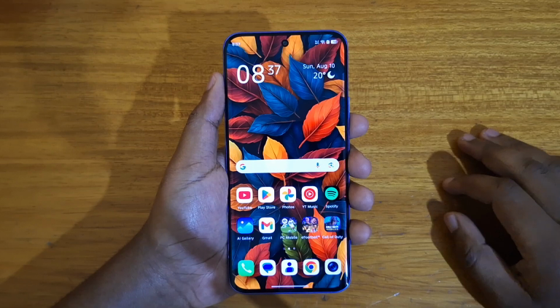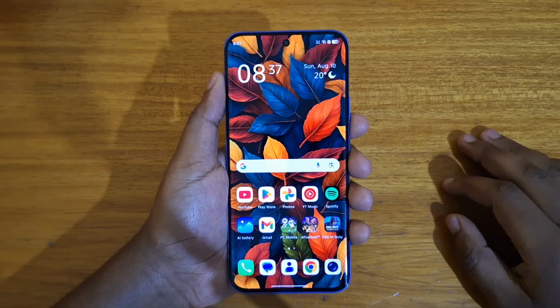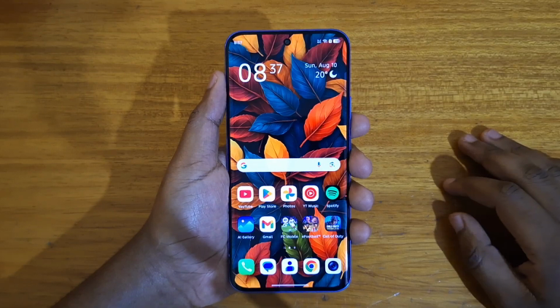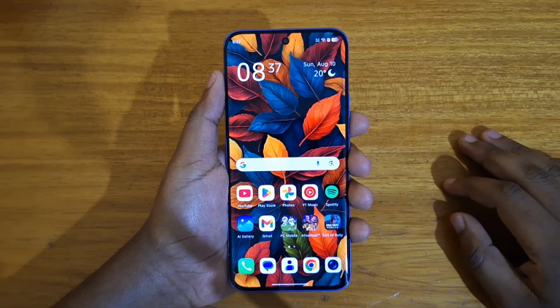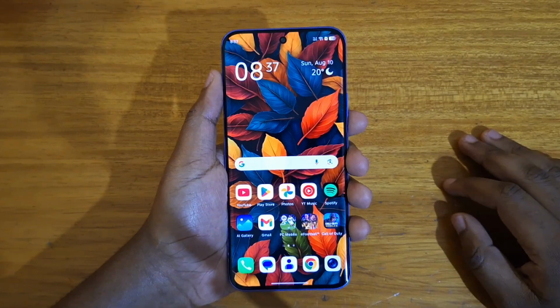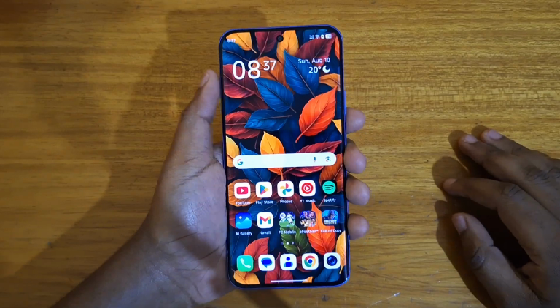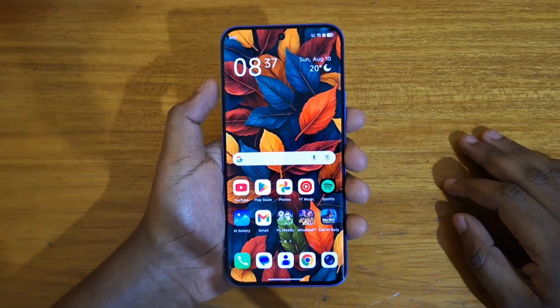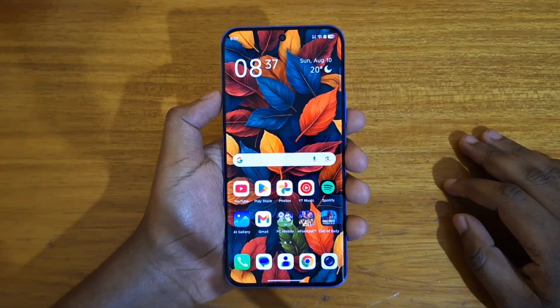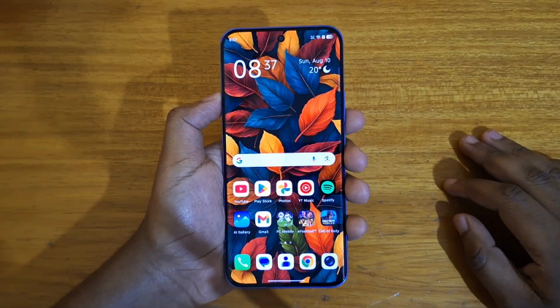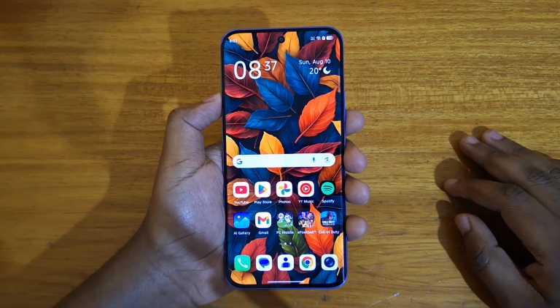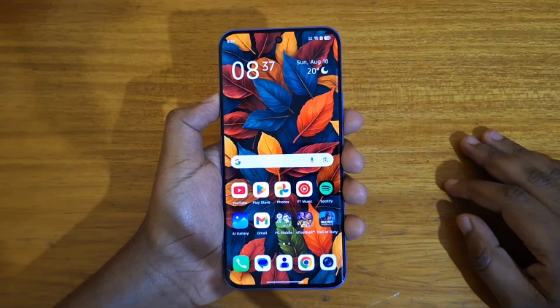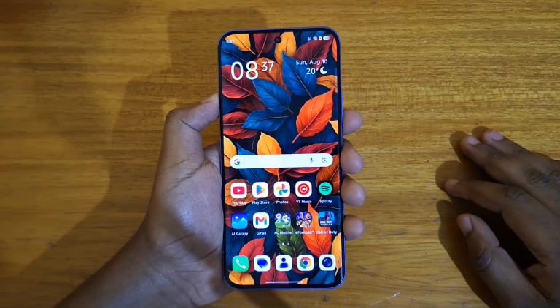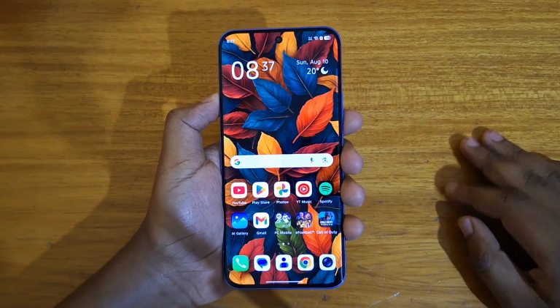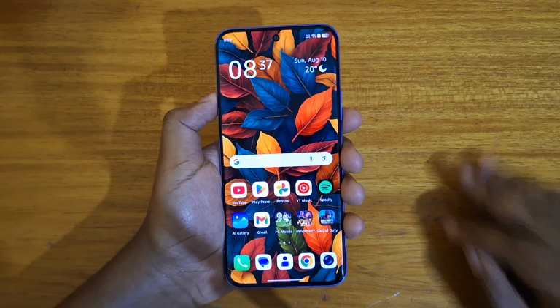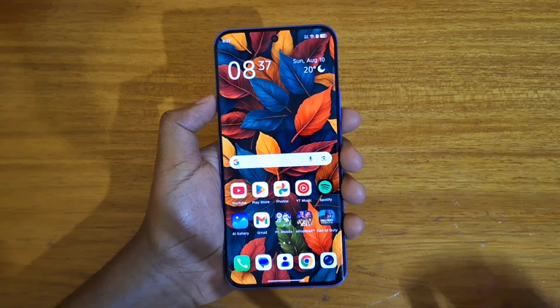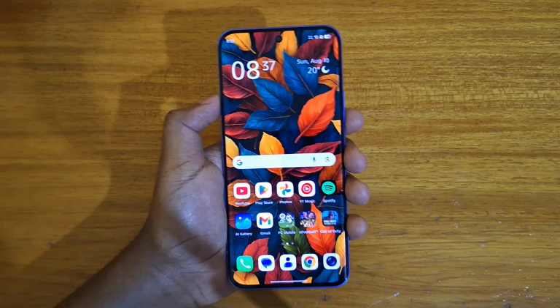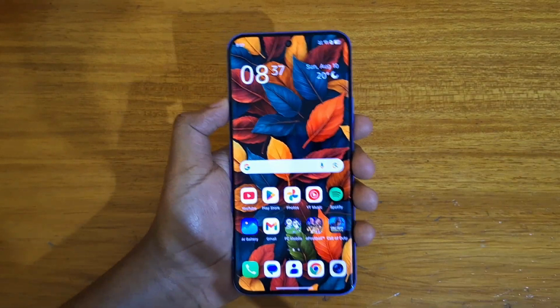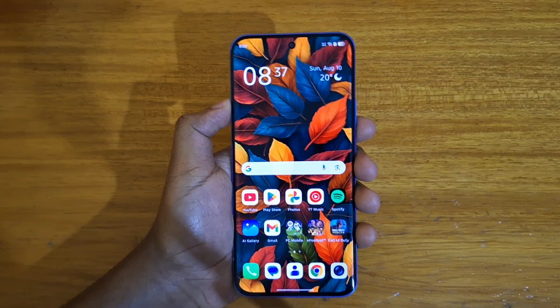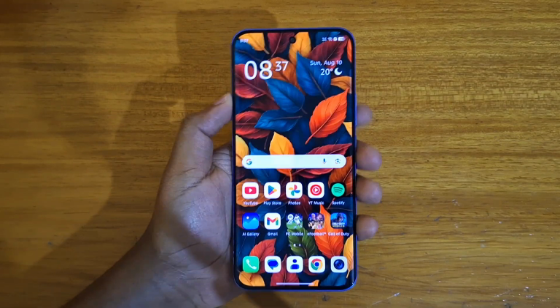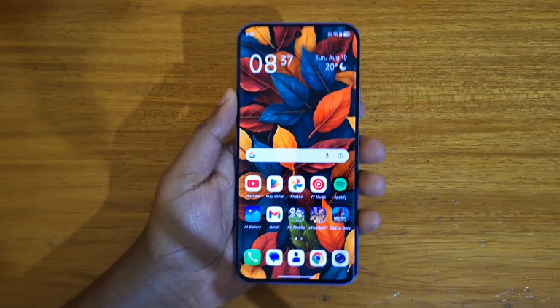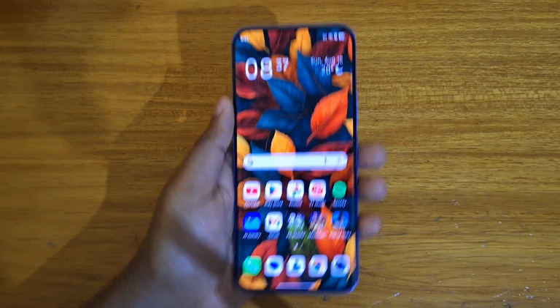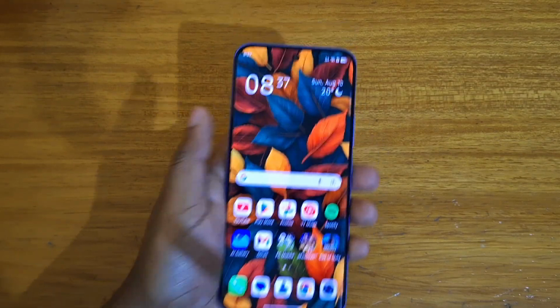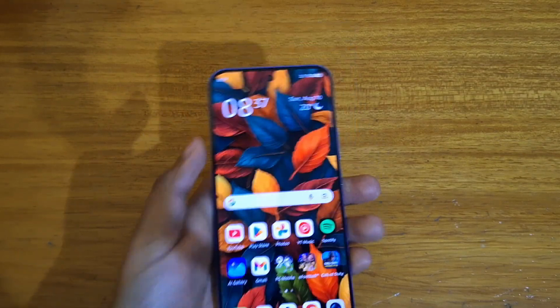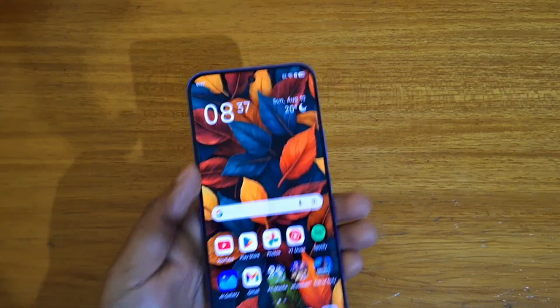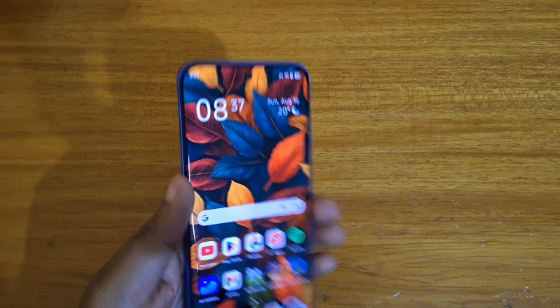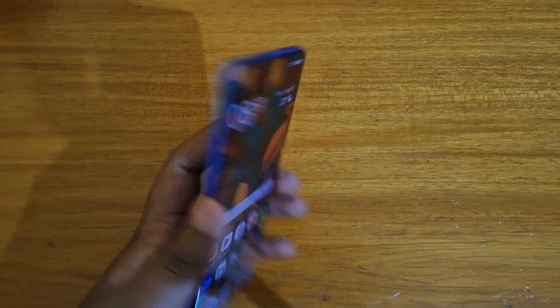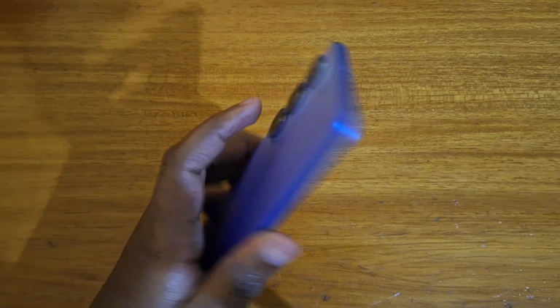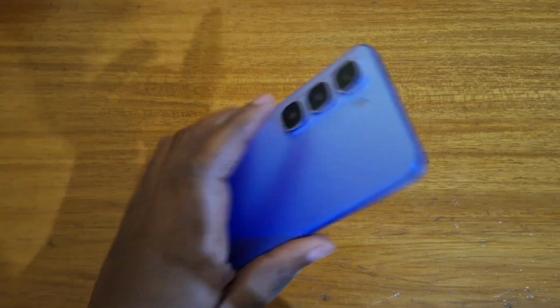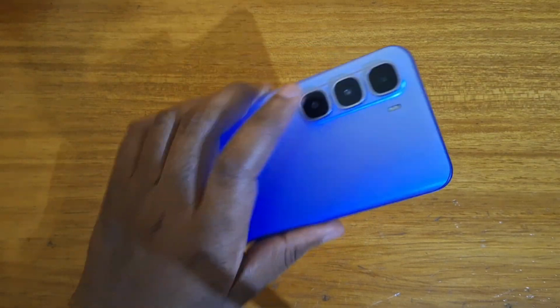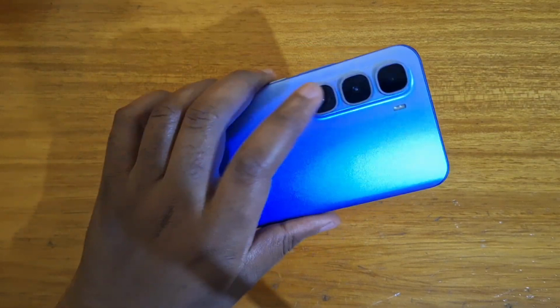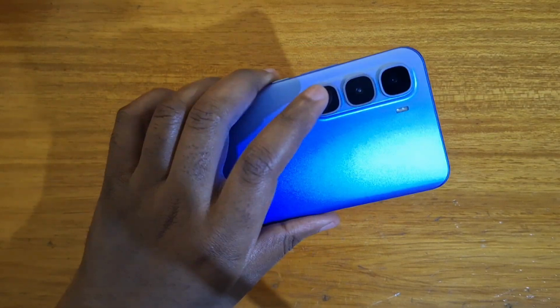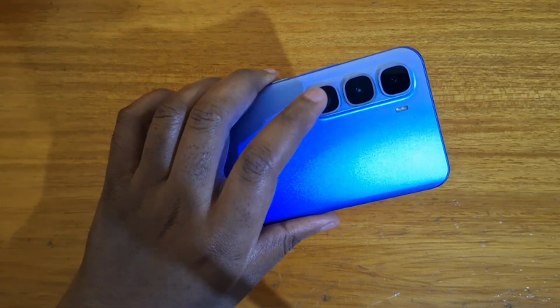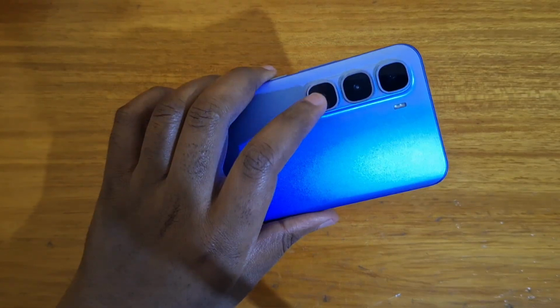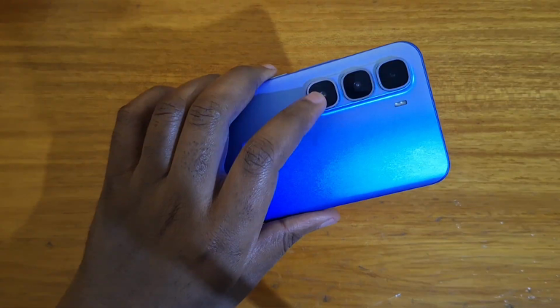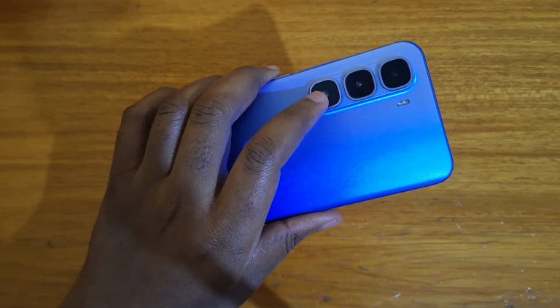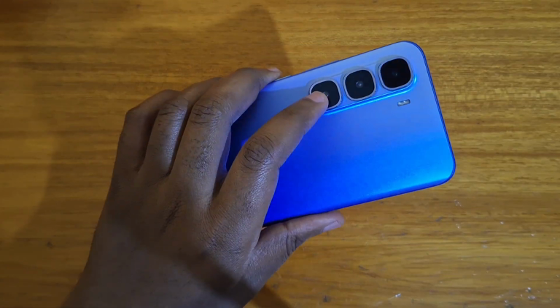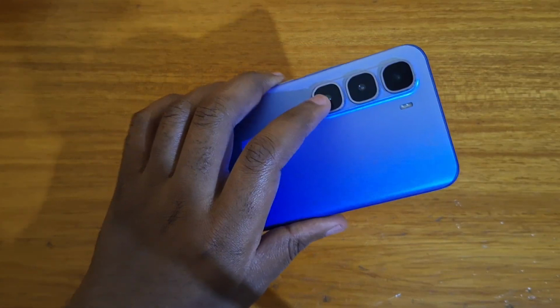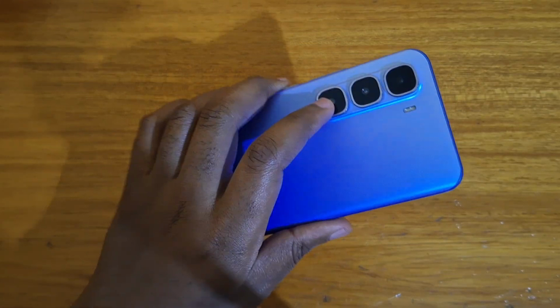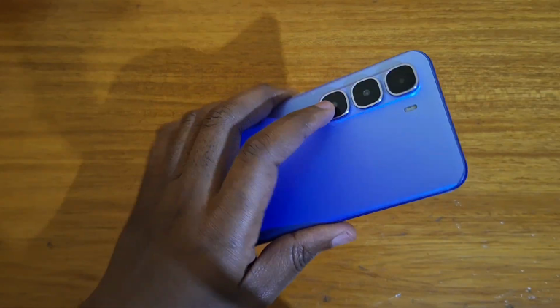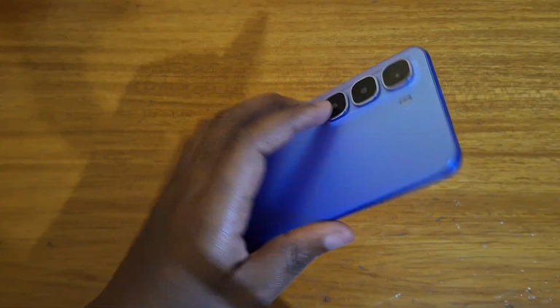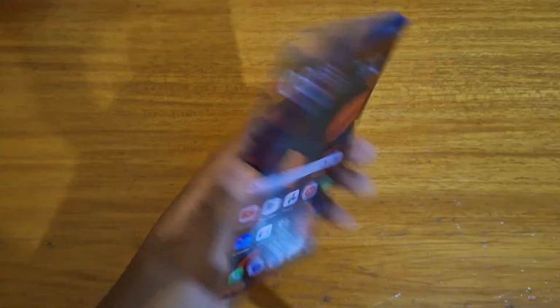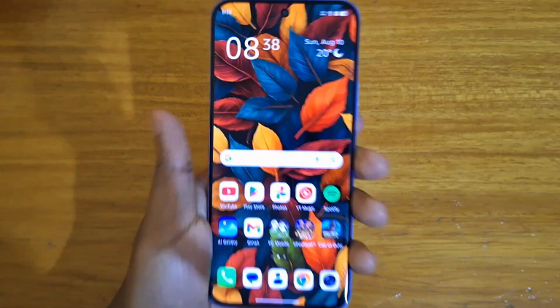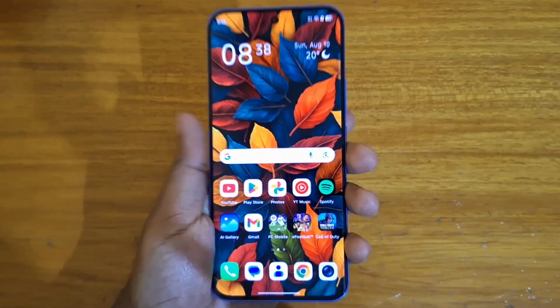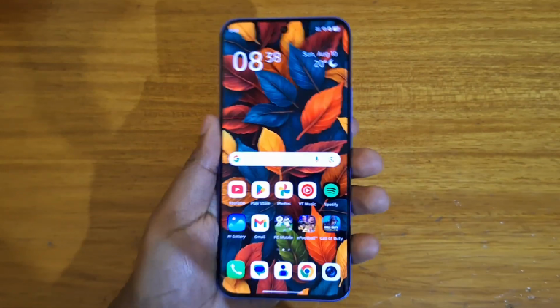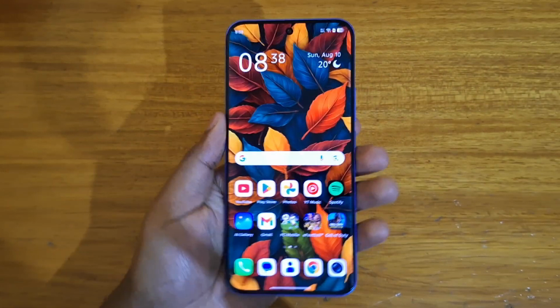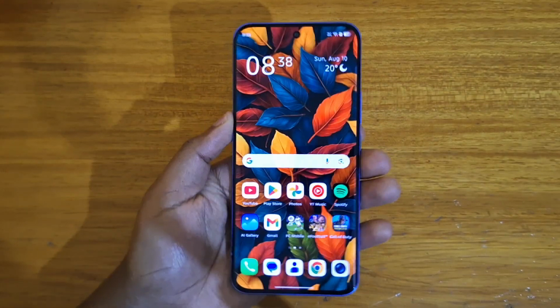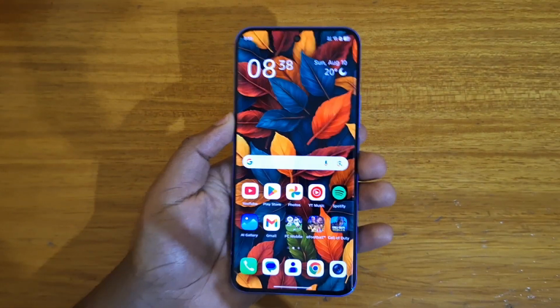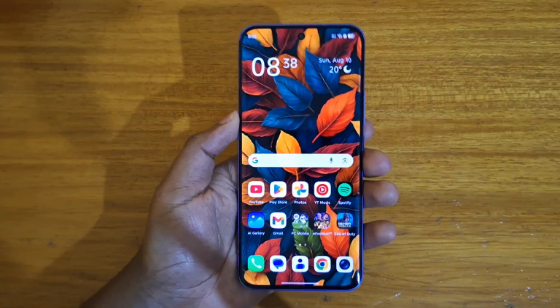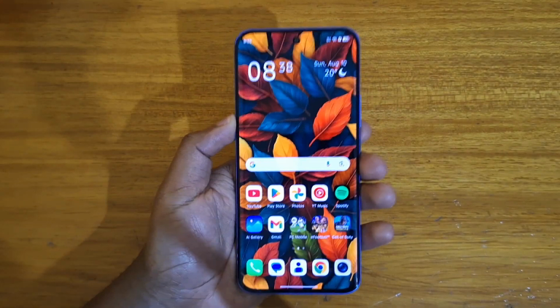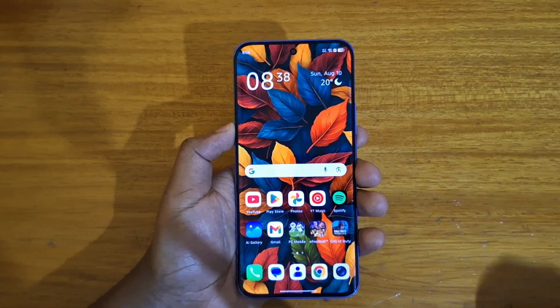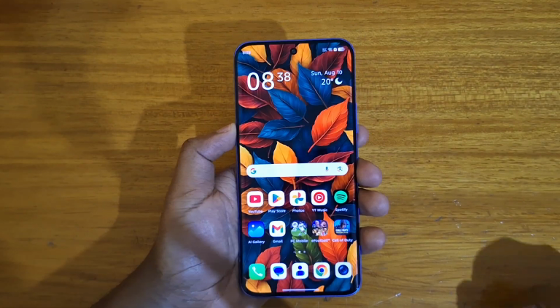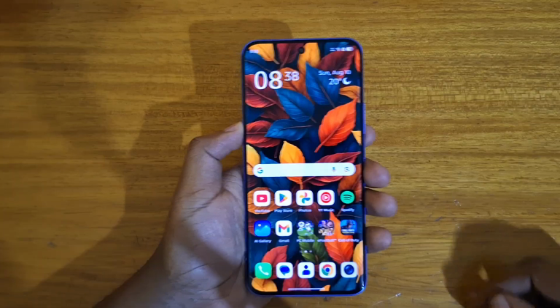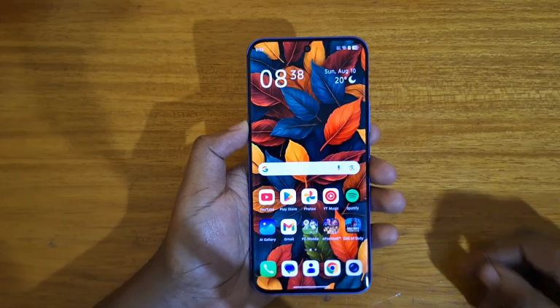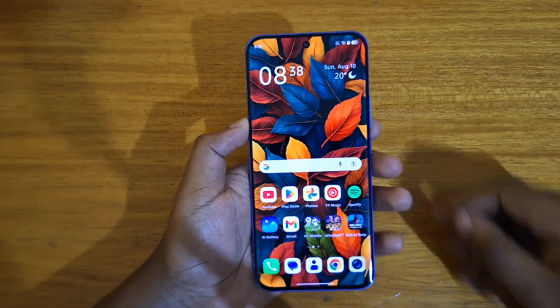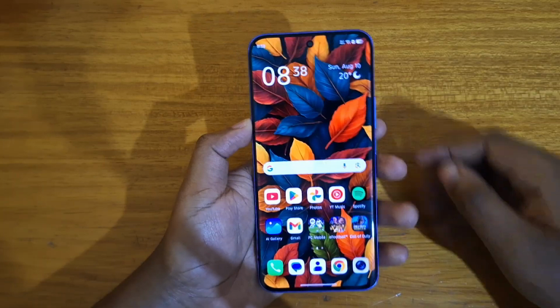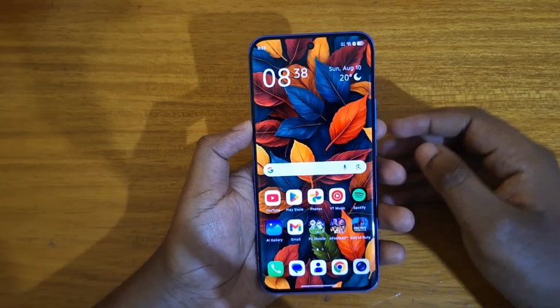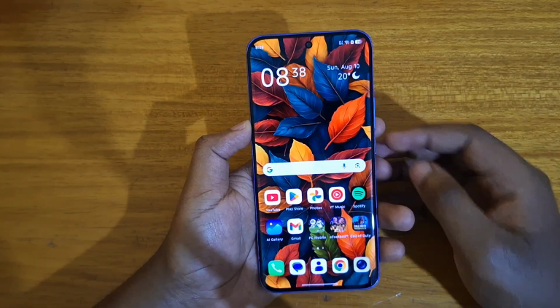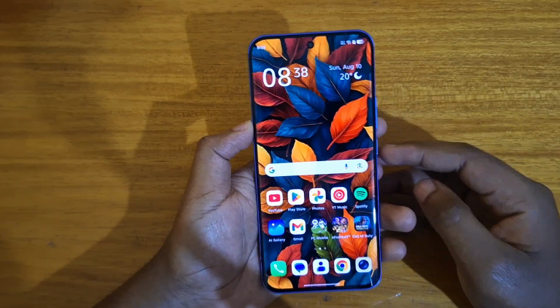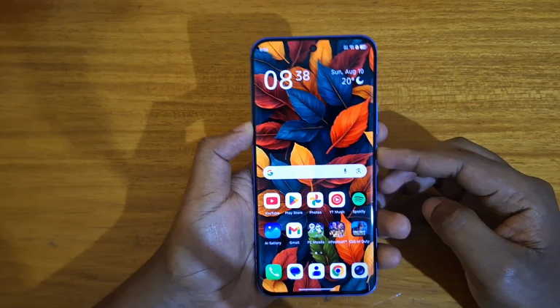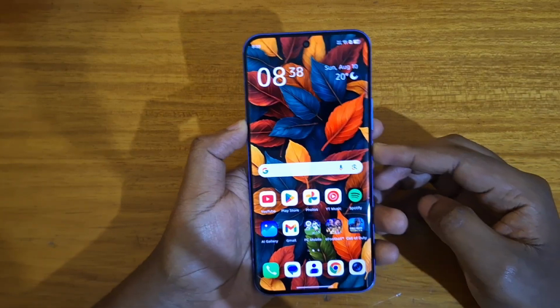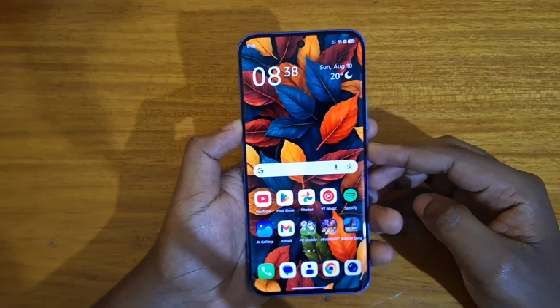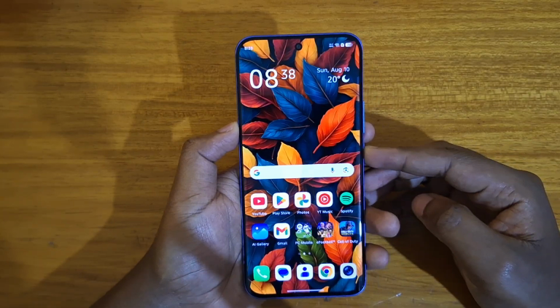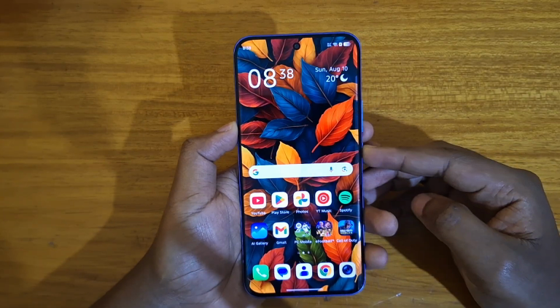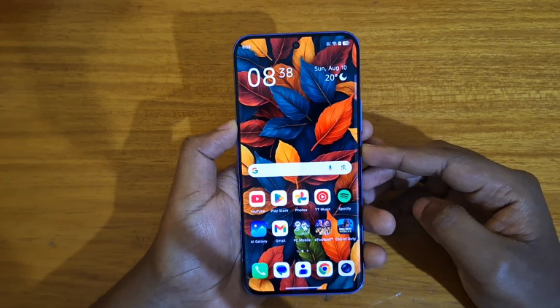Hey, what's up guys, it's Davies here and today I'll be showing you guys how to boot the new Infinix Hot System Pro Plus into recovery. So the first step is going to be to power off the phone if it's on.